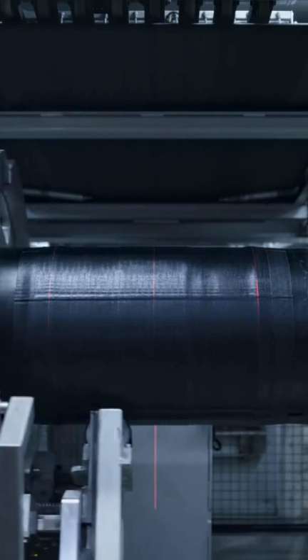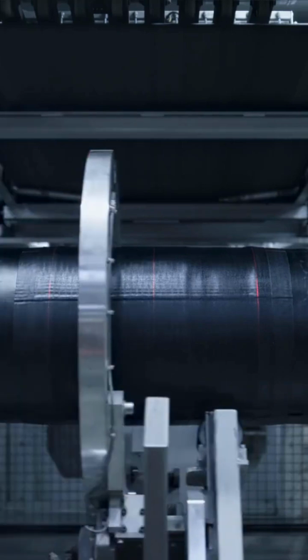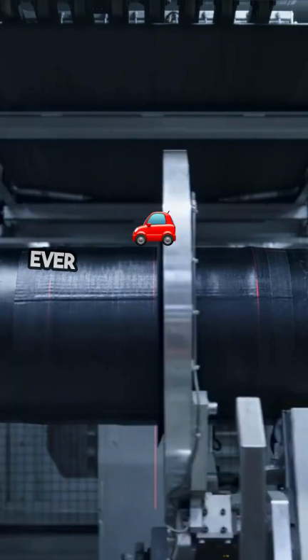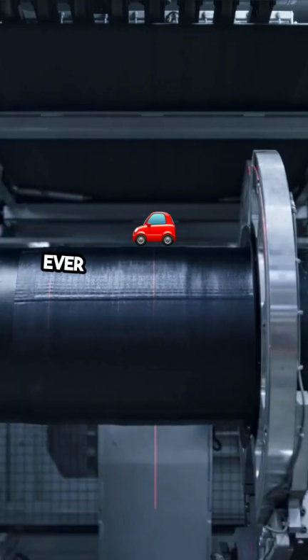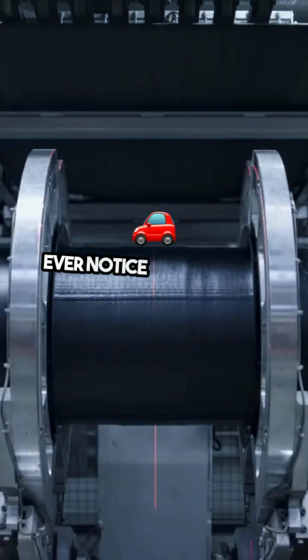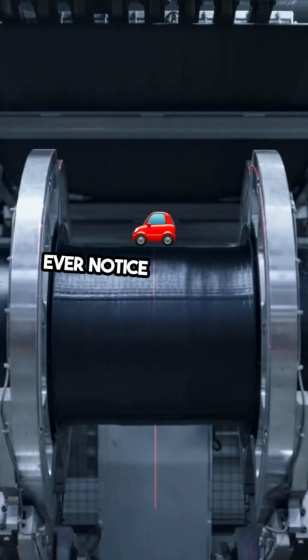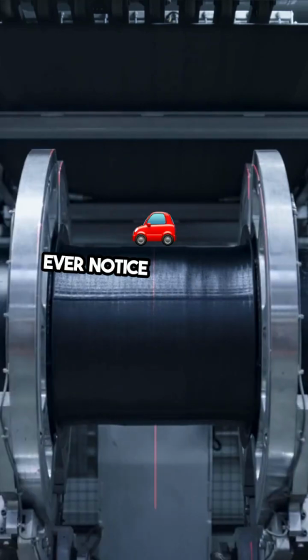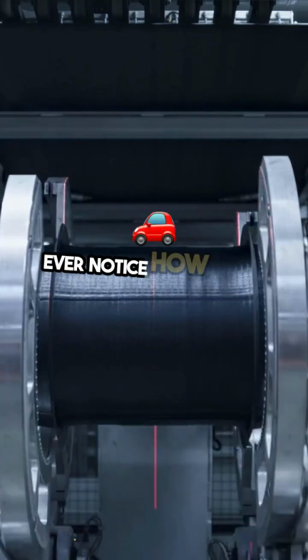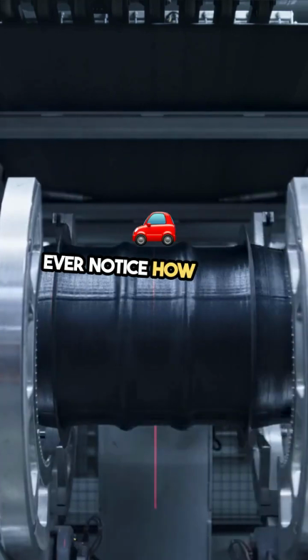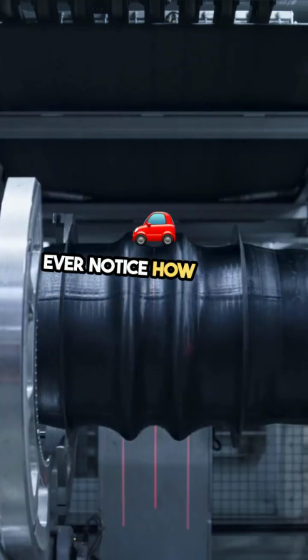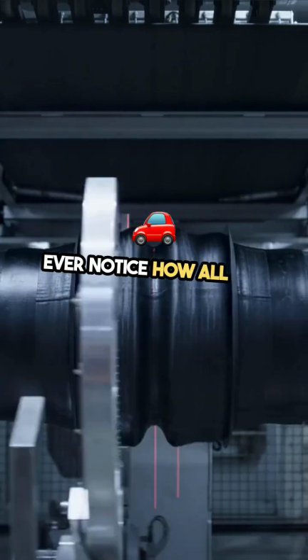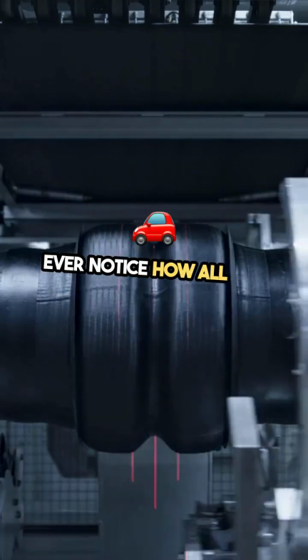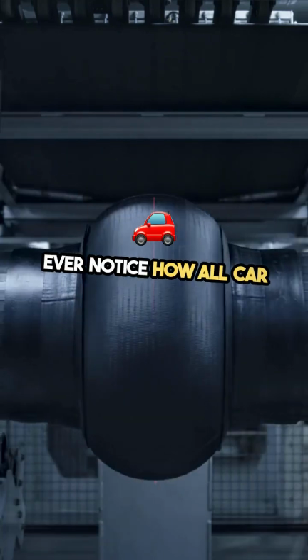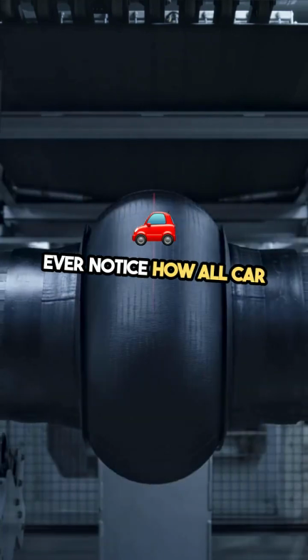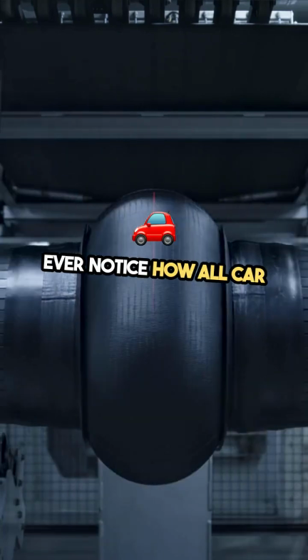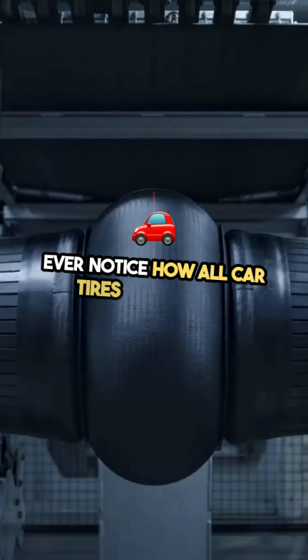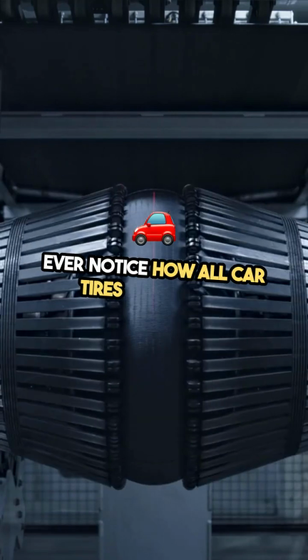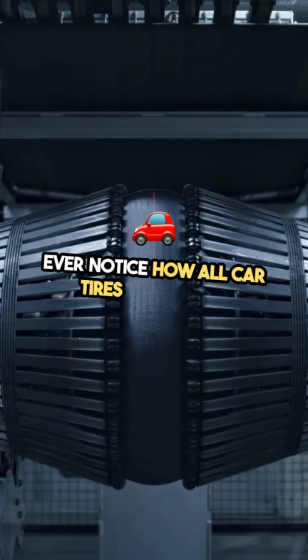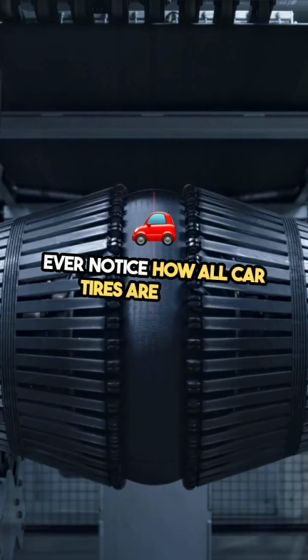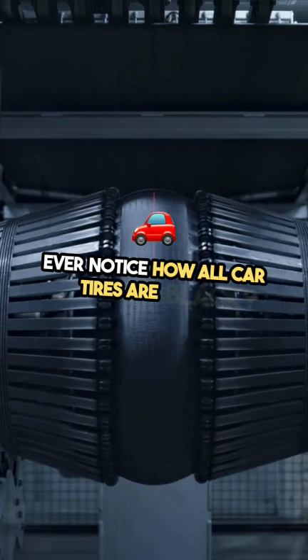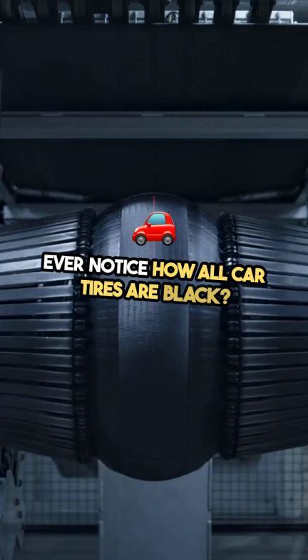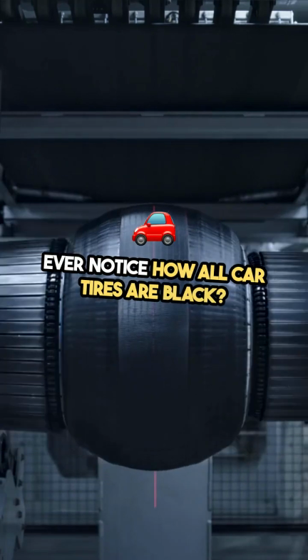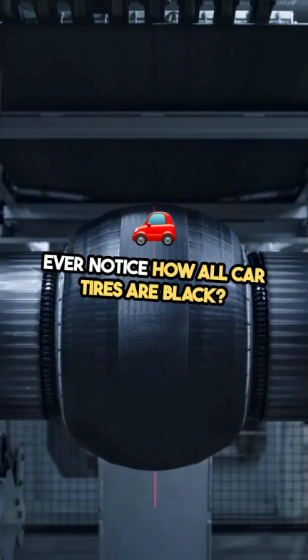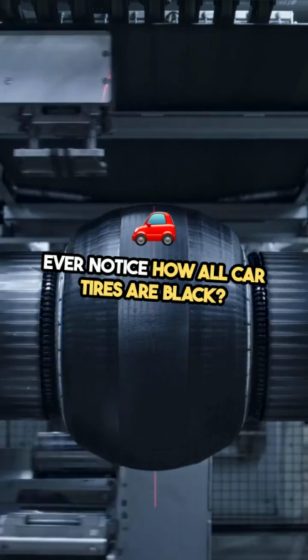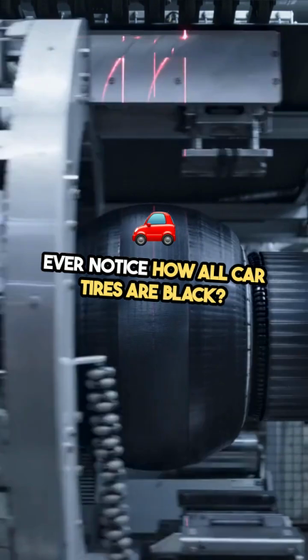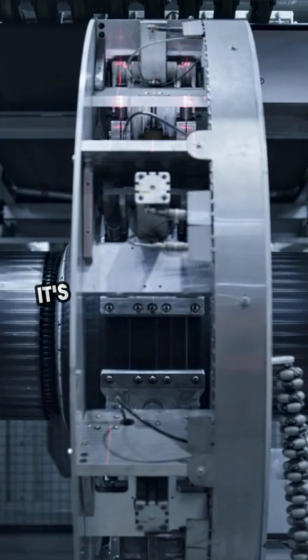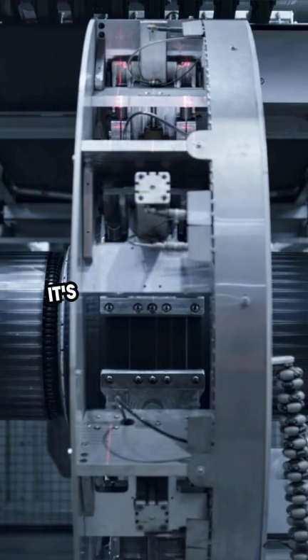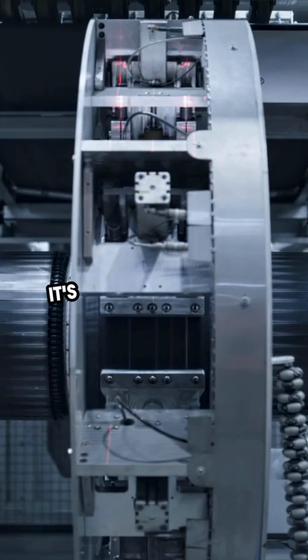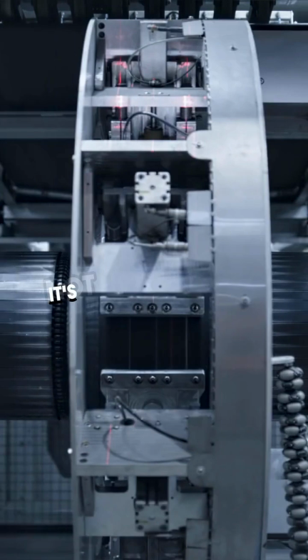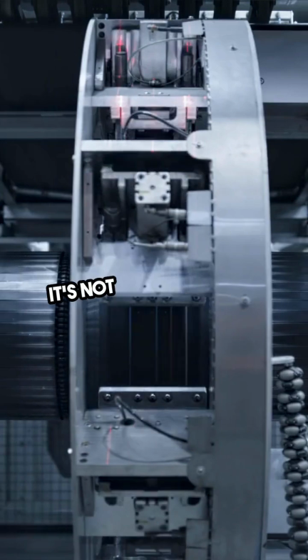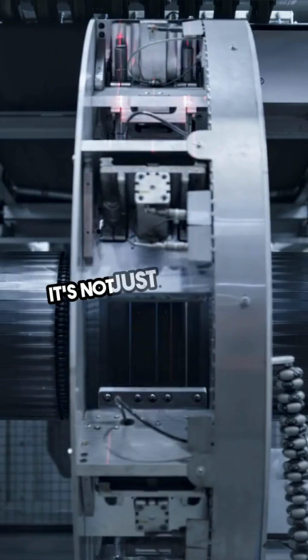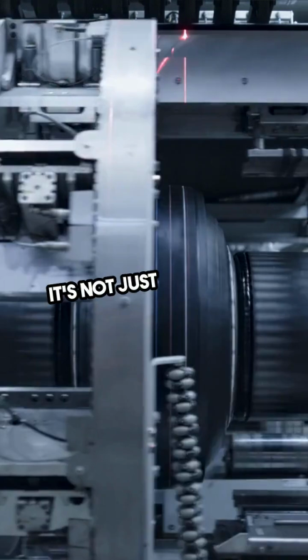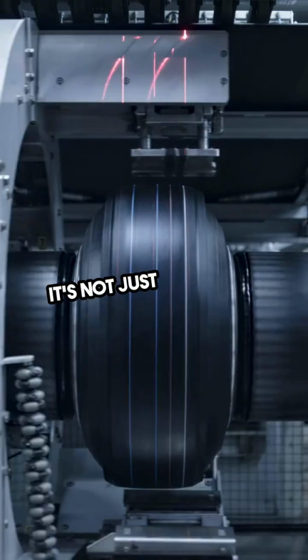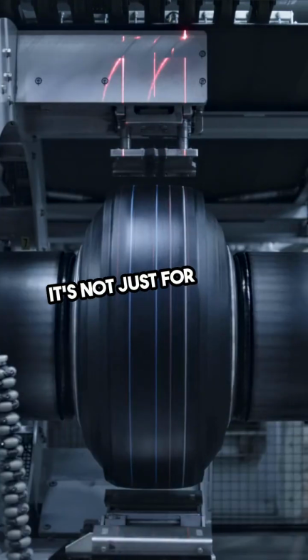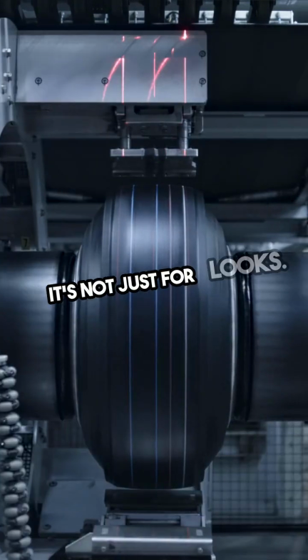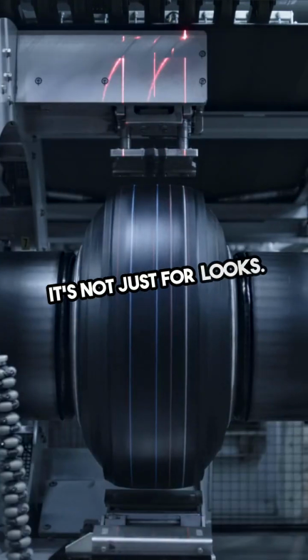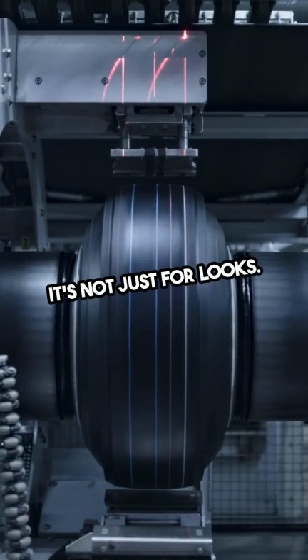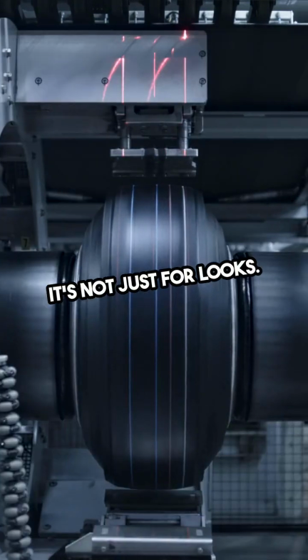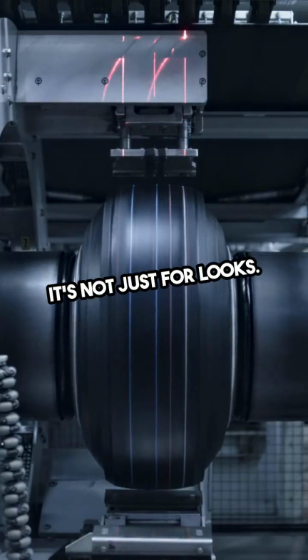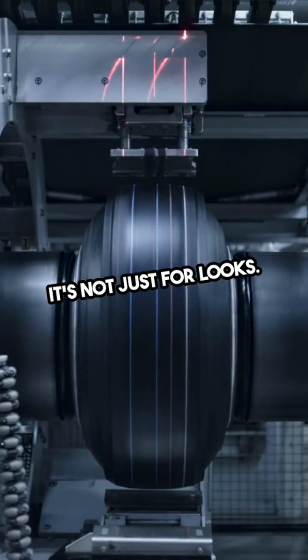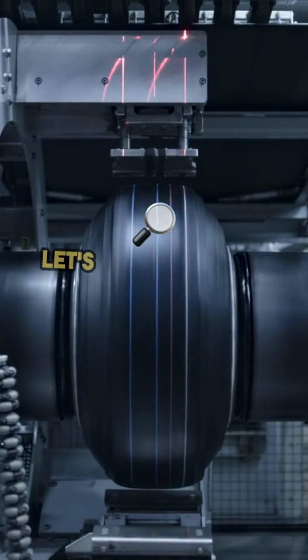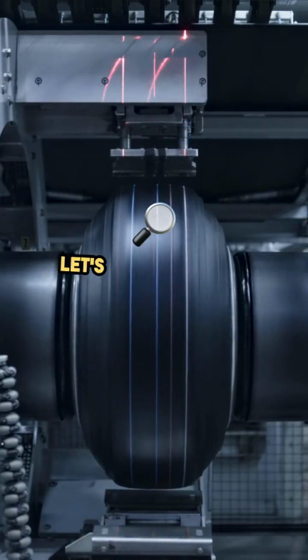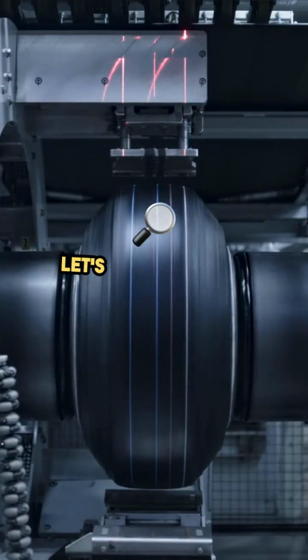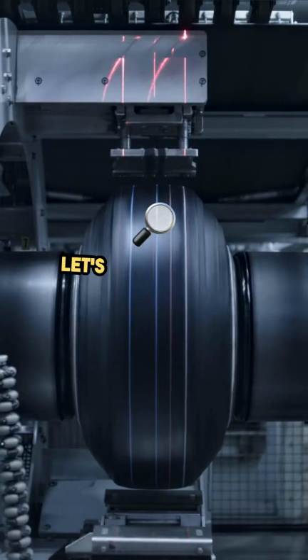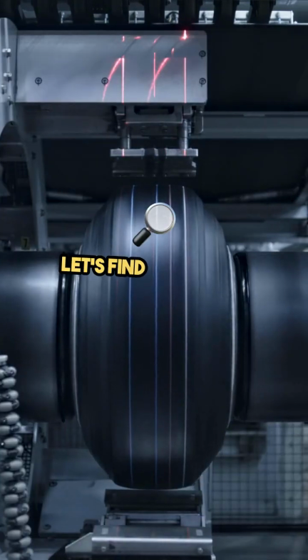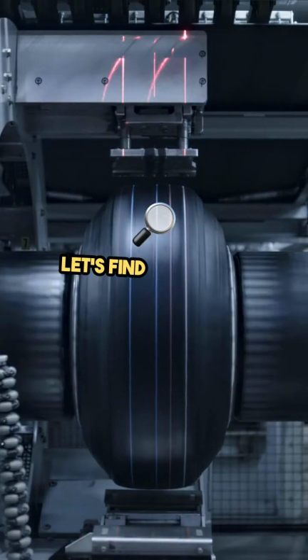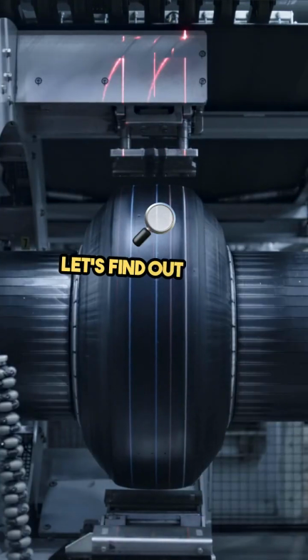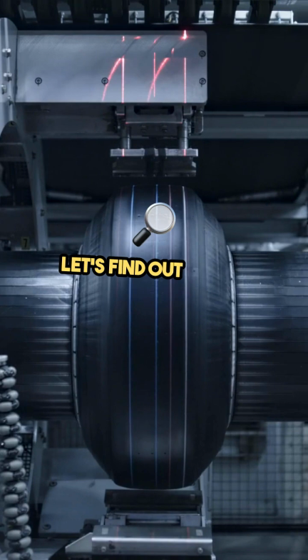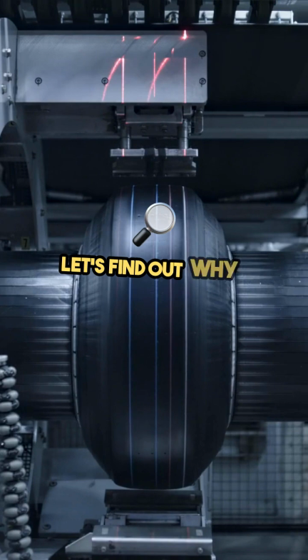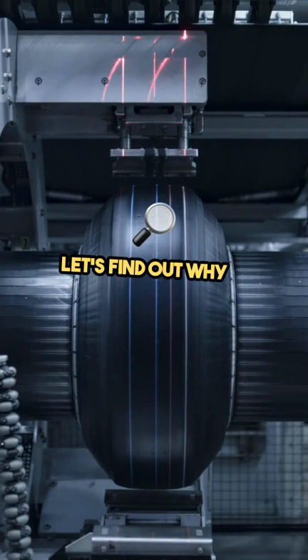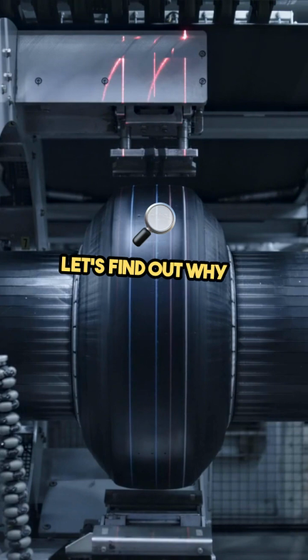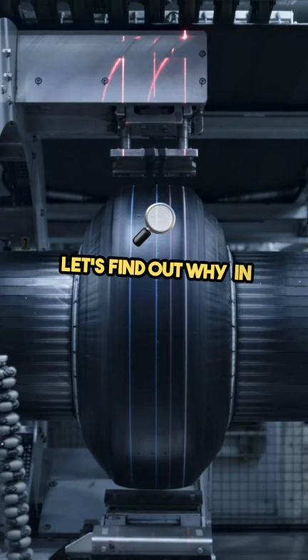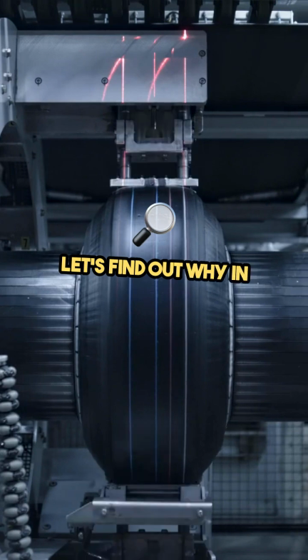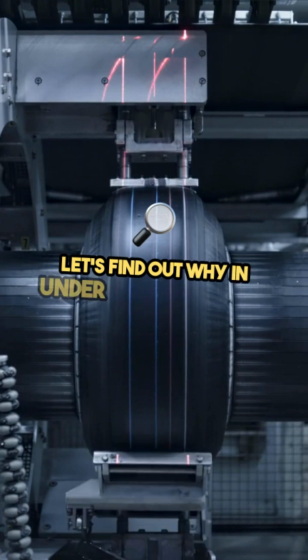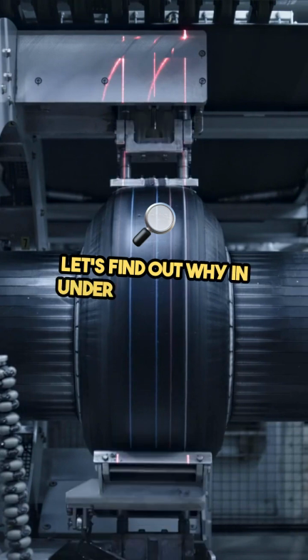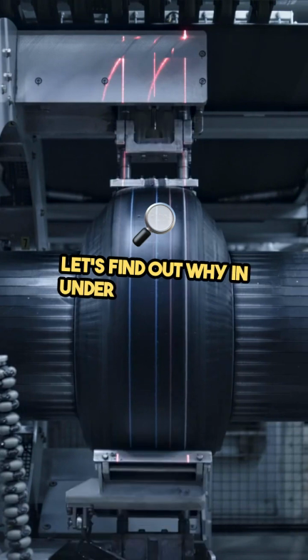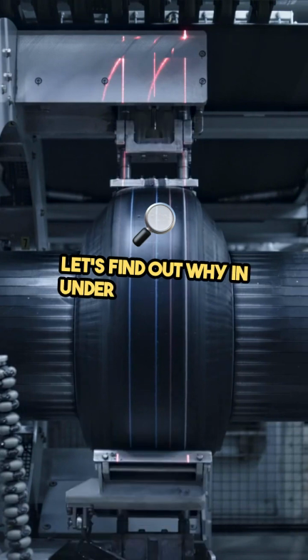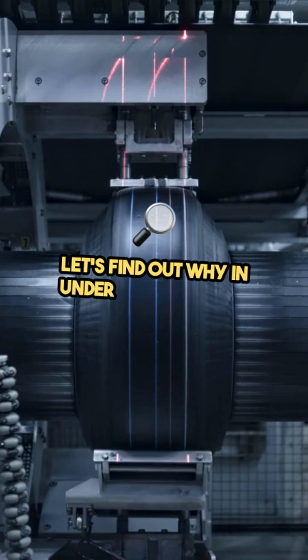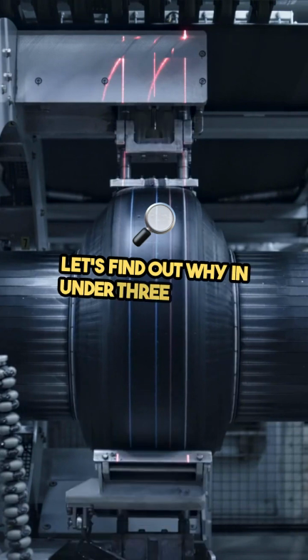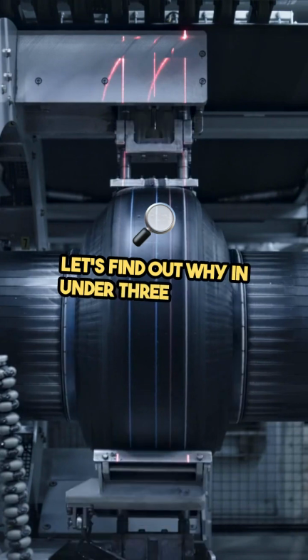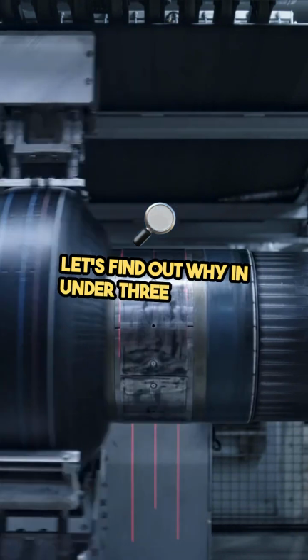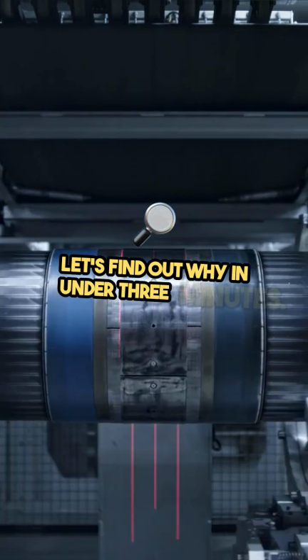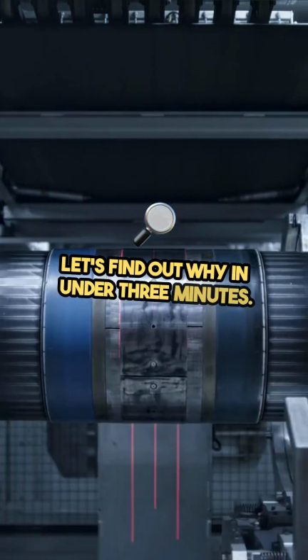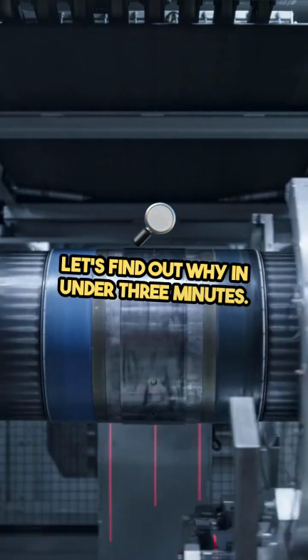Ever notice how all car tires are black? It's not just for looks. Let's find out why in under three minutes.